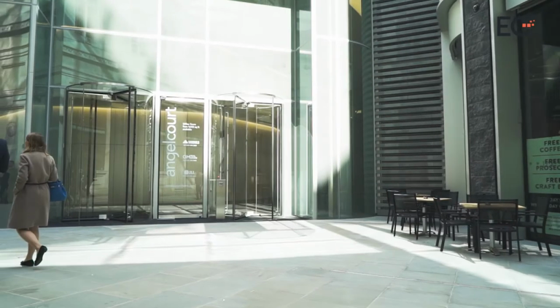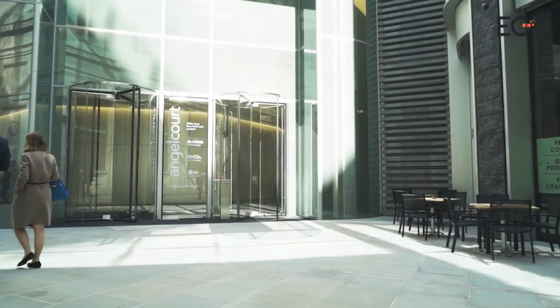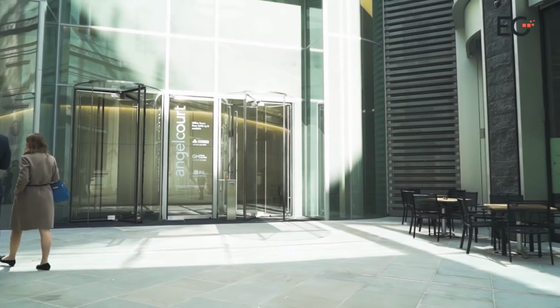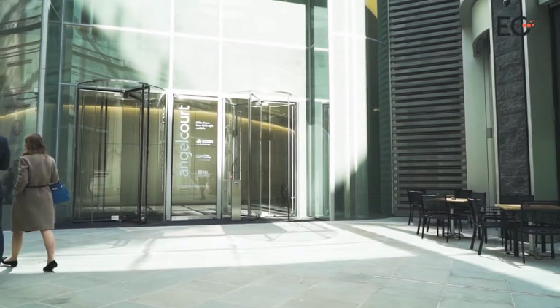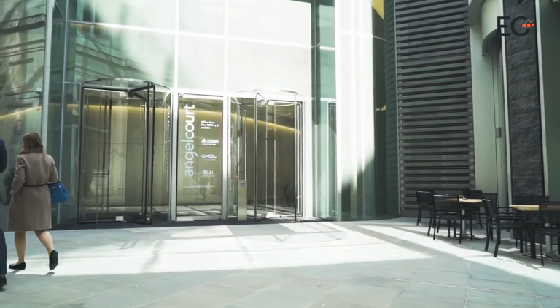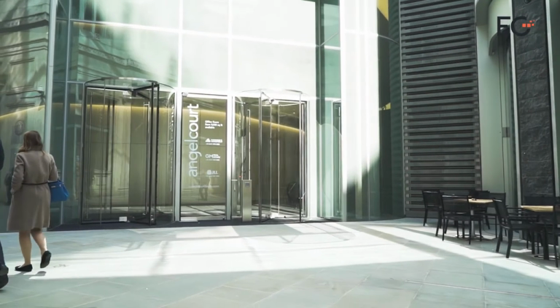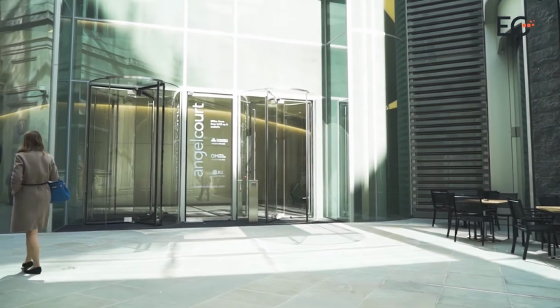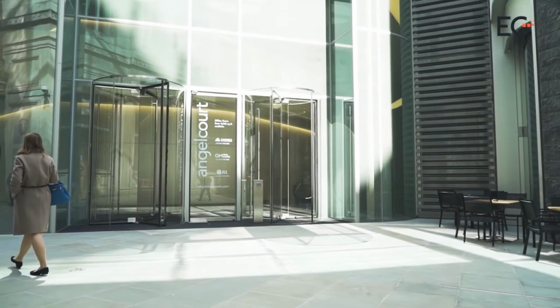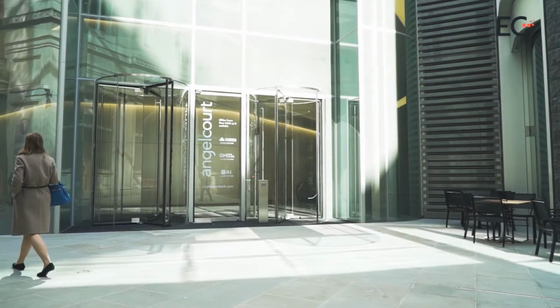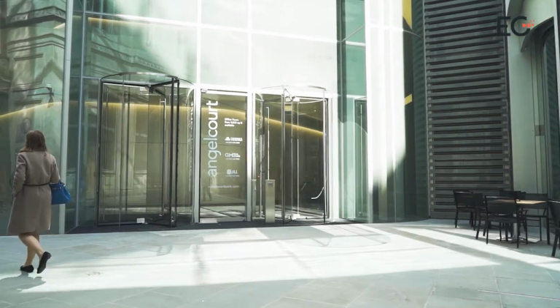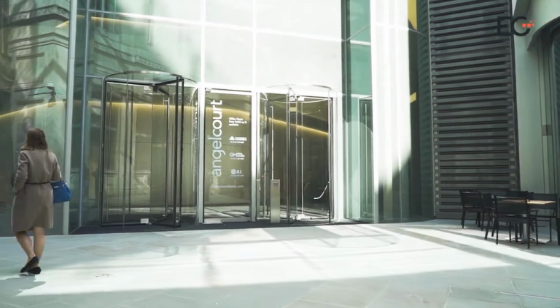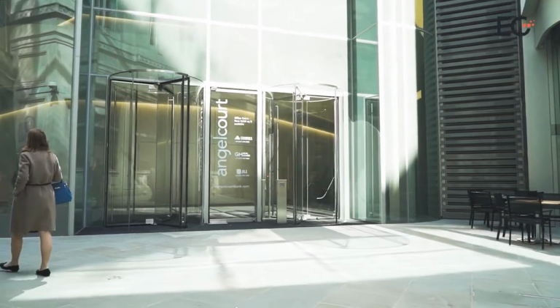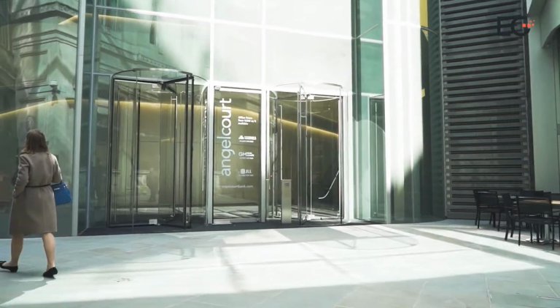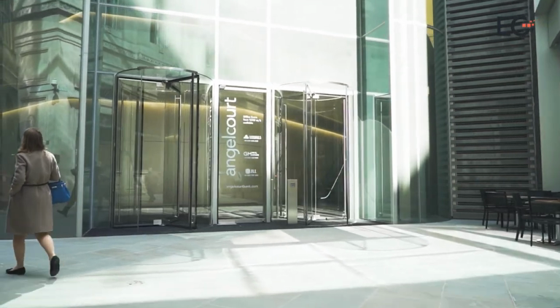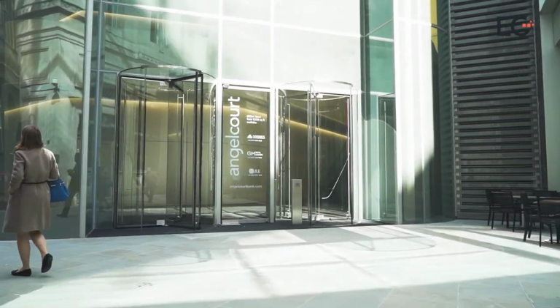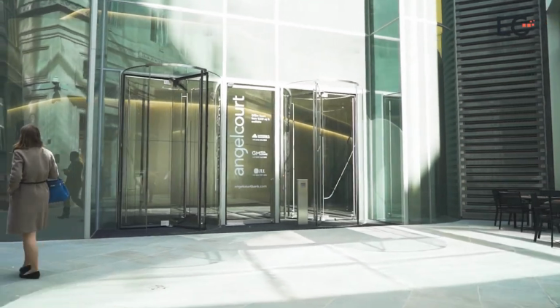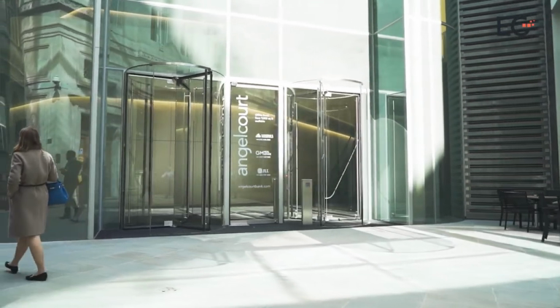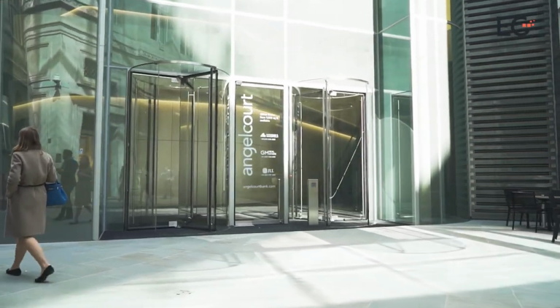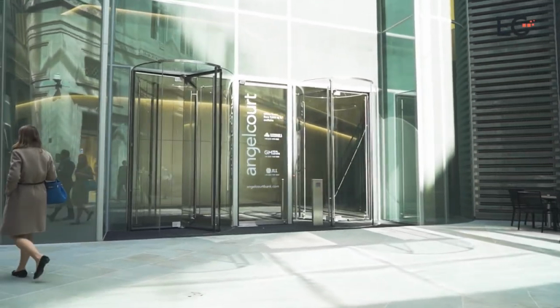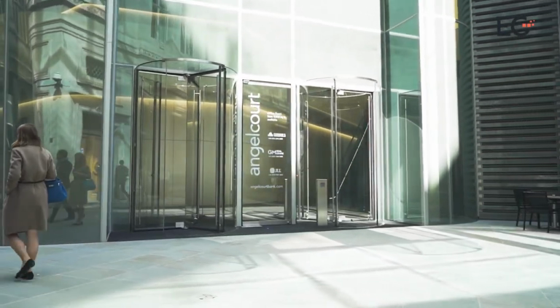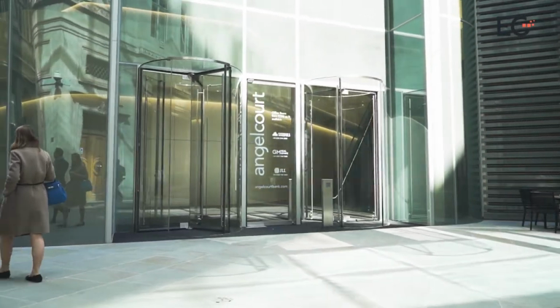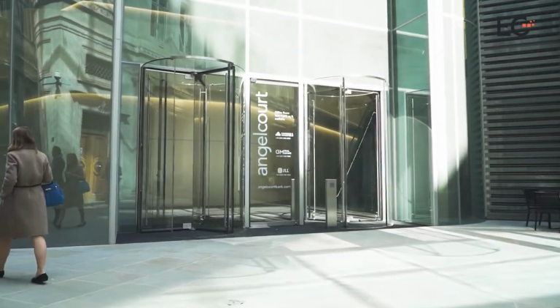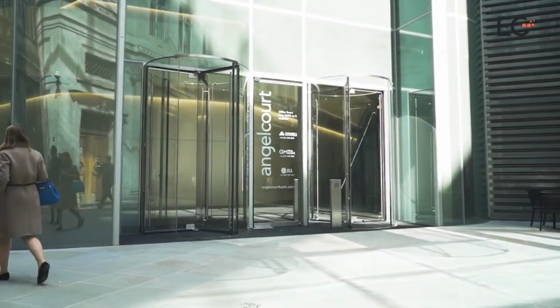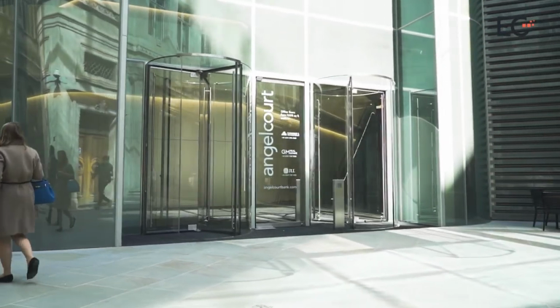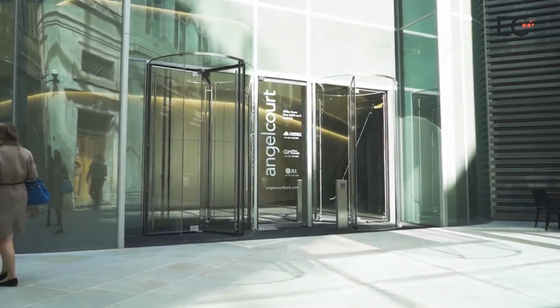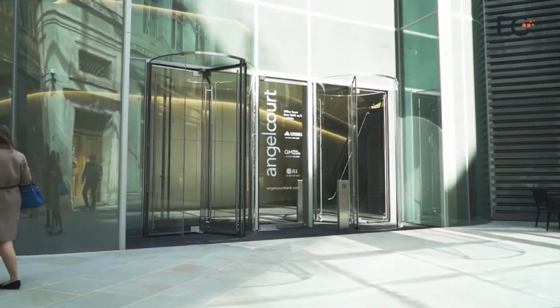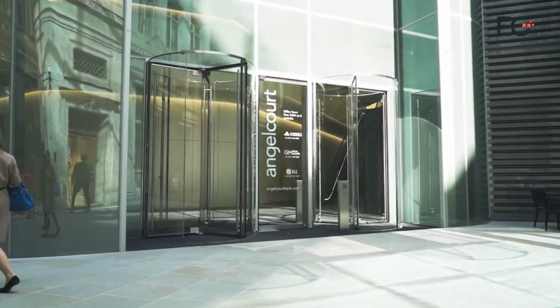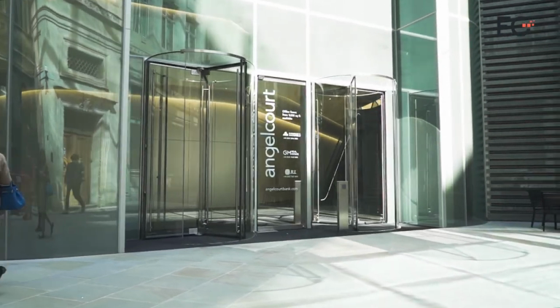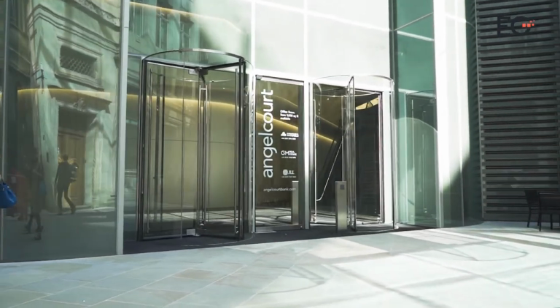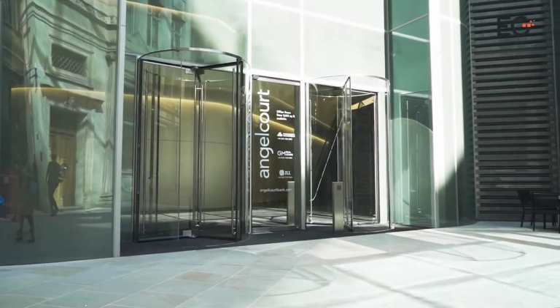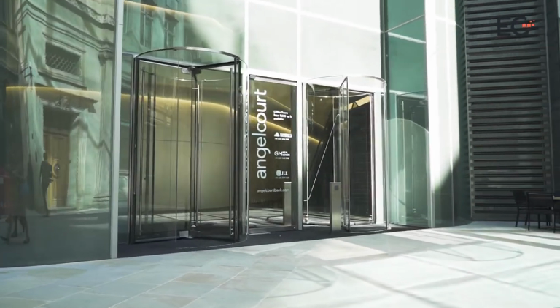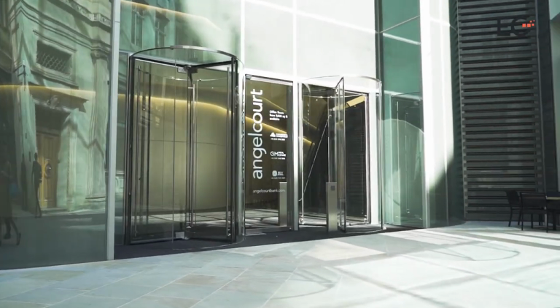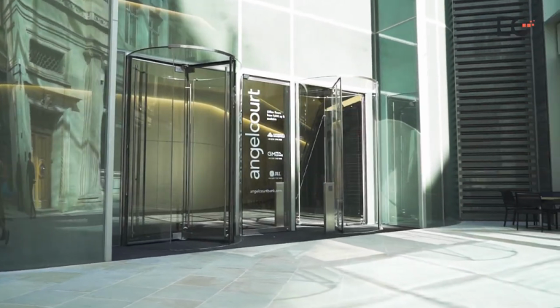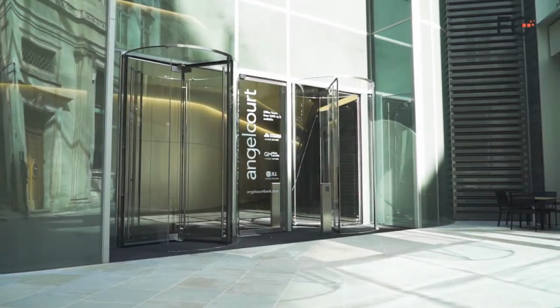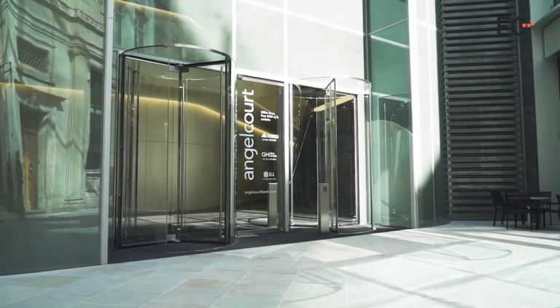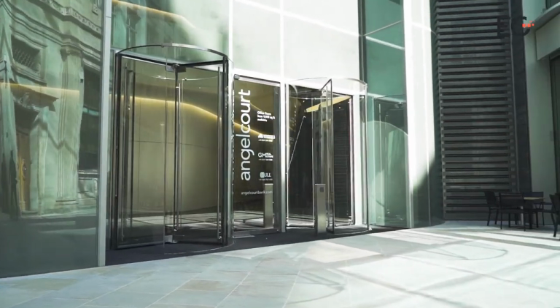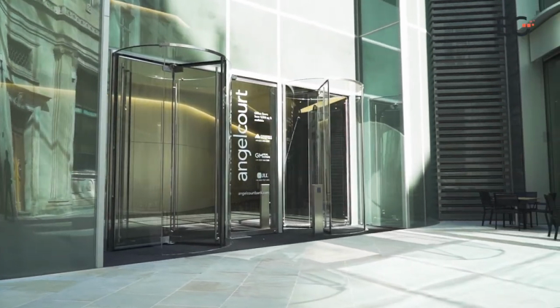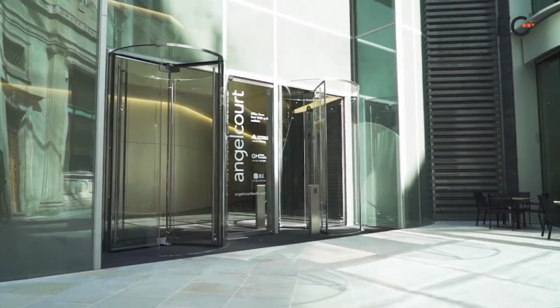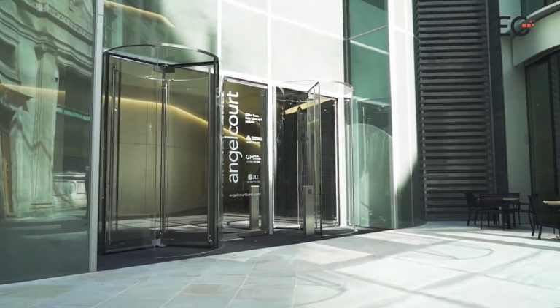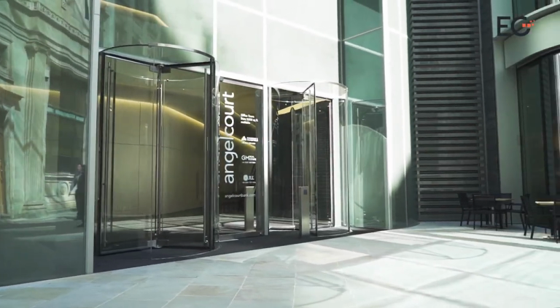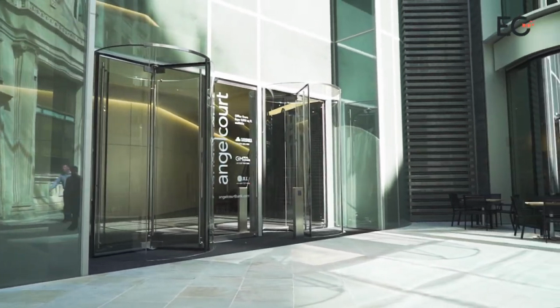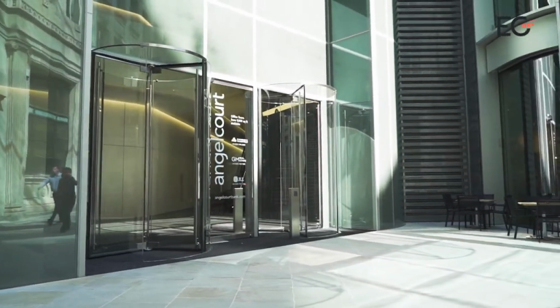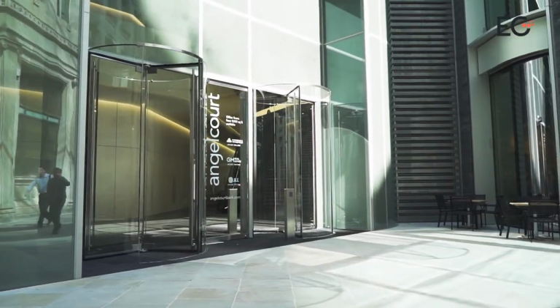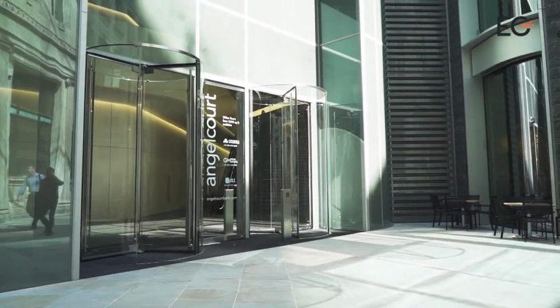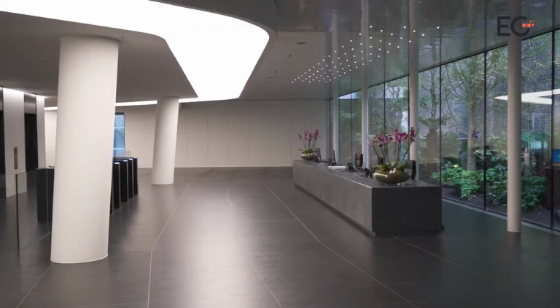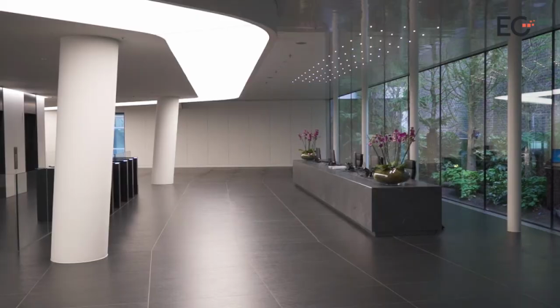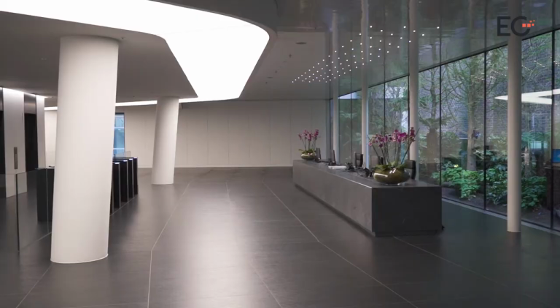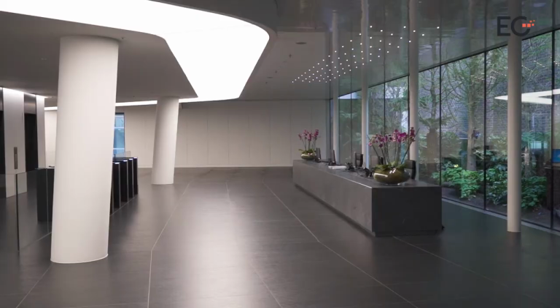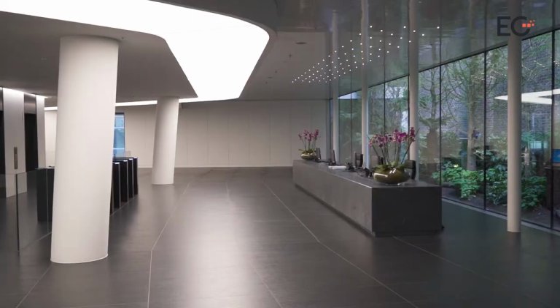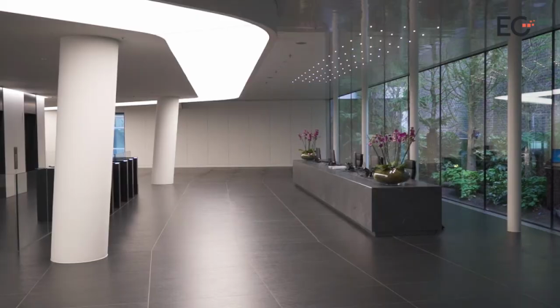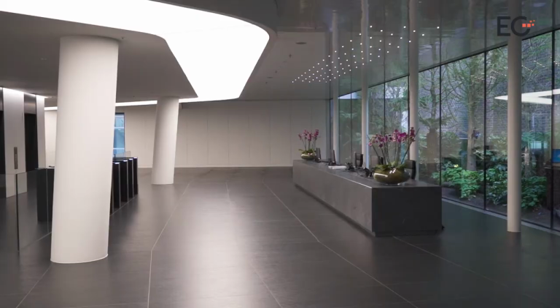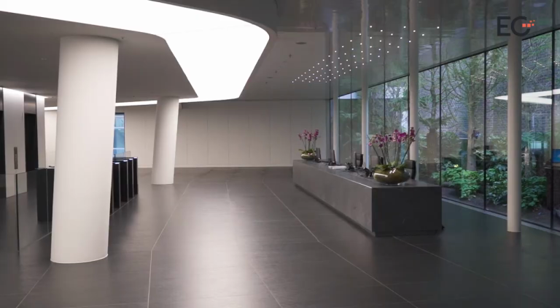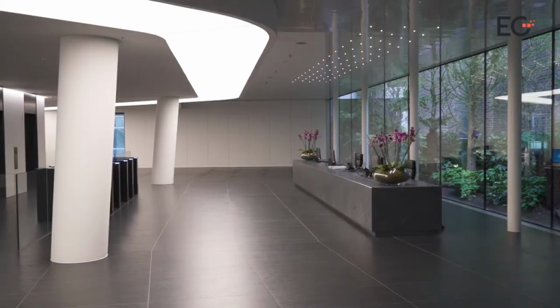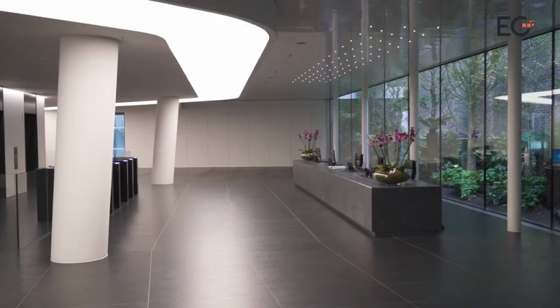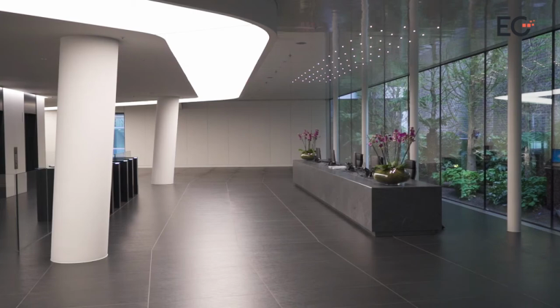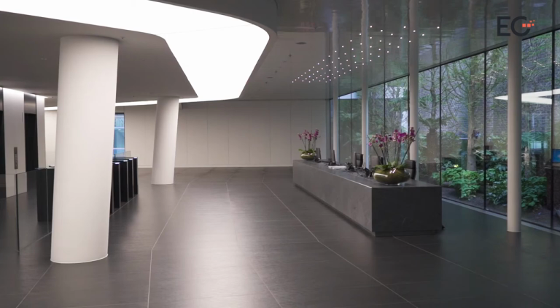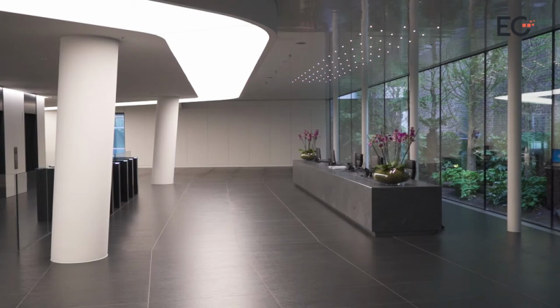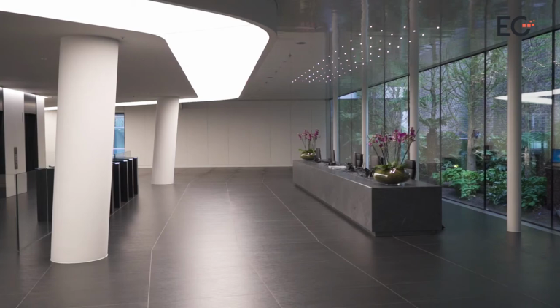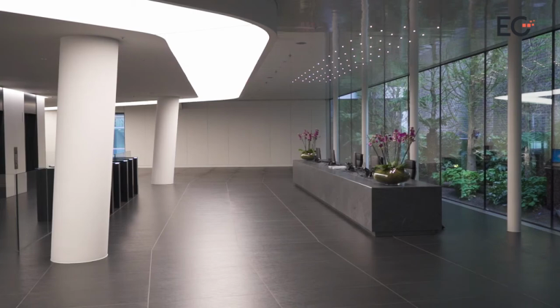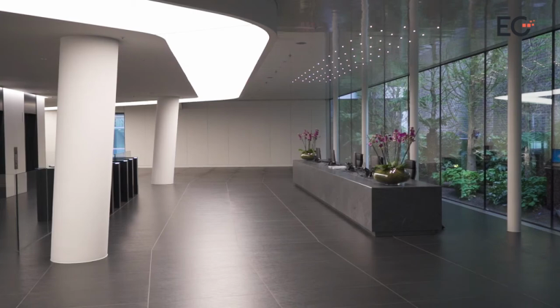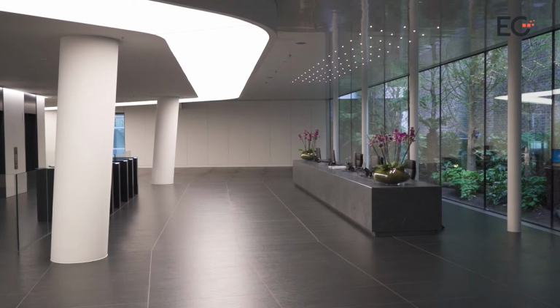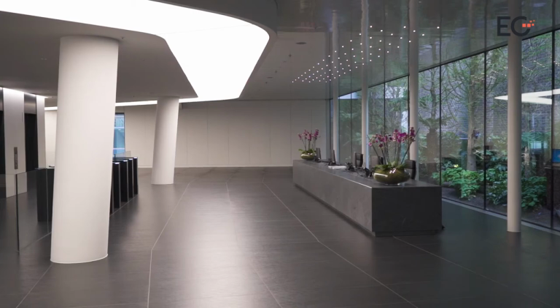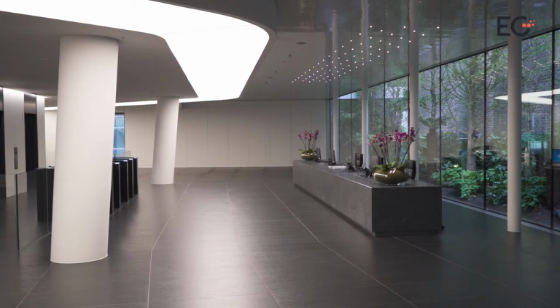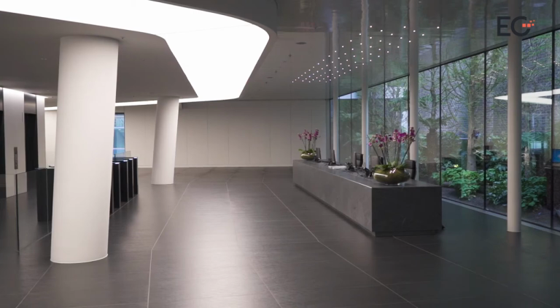Secured tenants include Shanghai Pudong Development Bank, financial data management firm Reams Technologies, and Bupa.